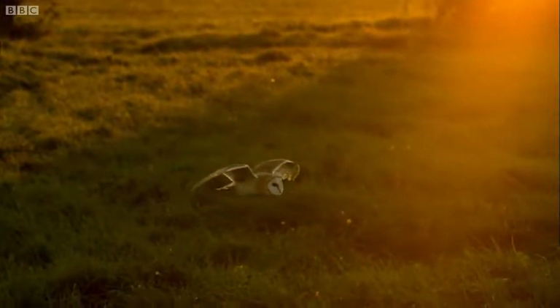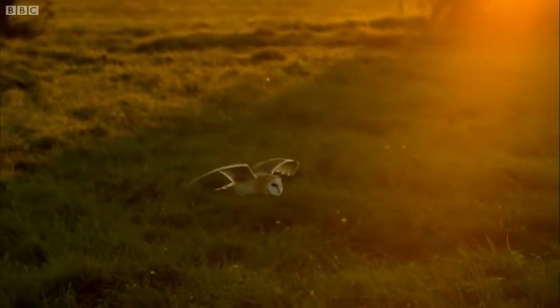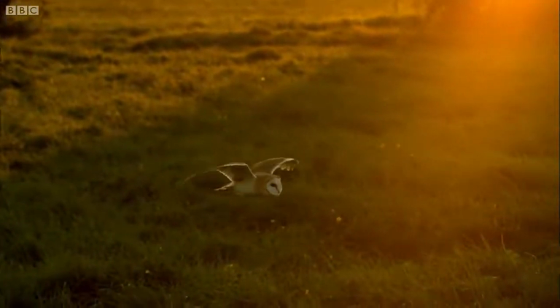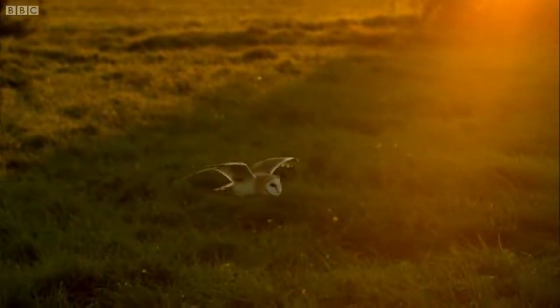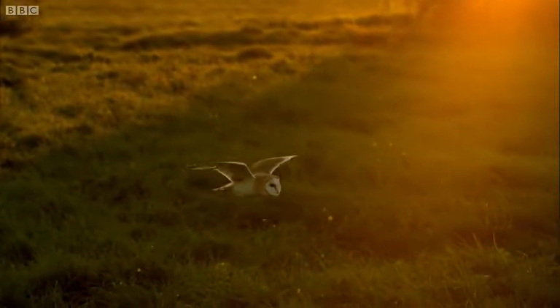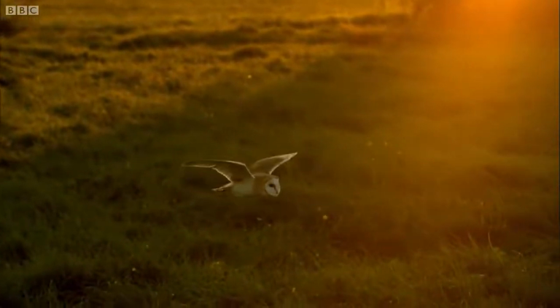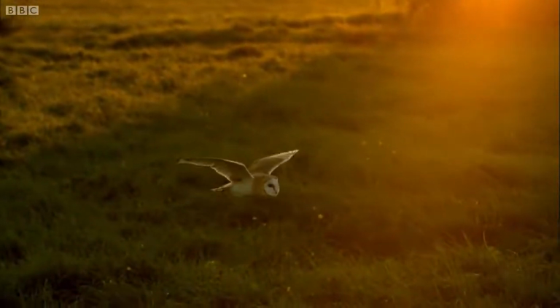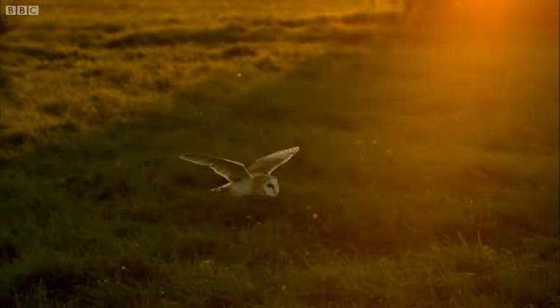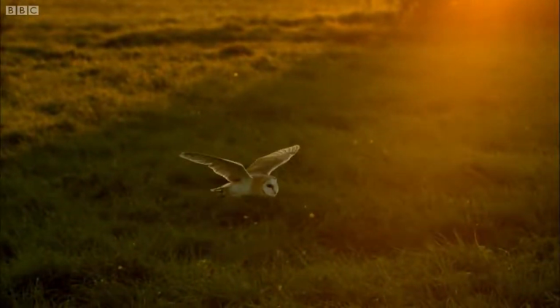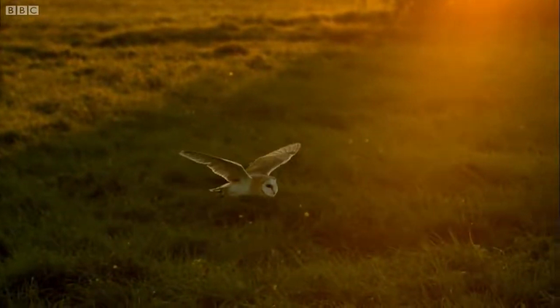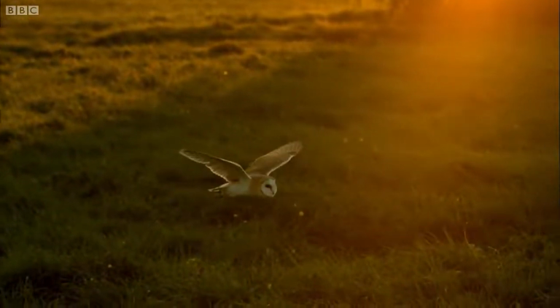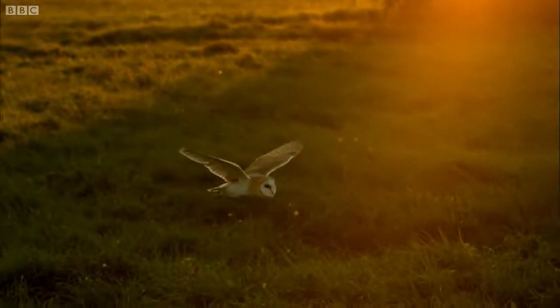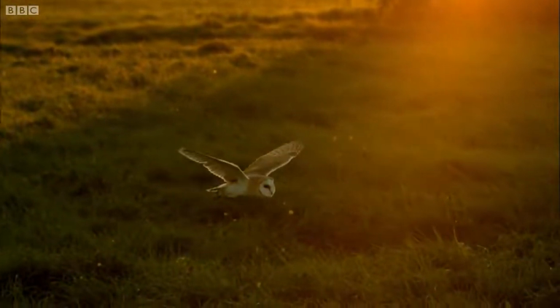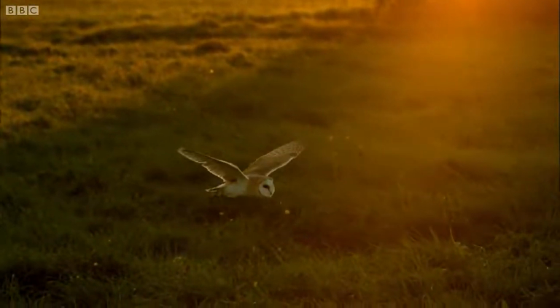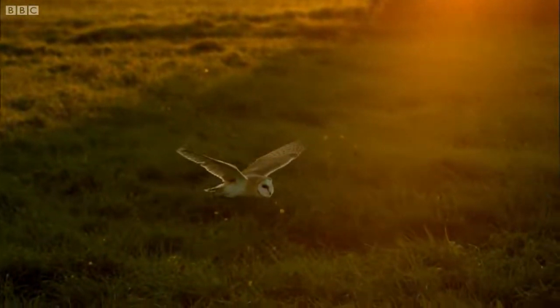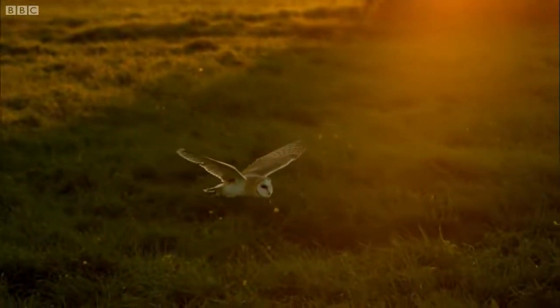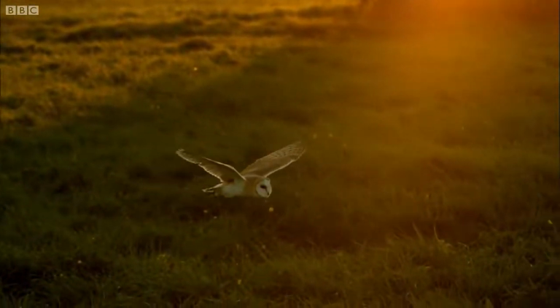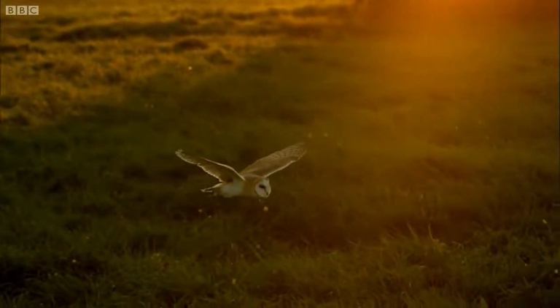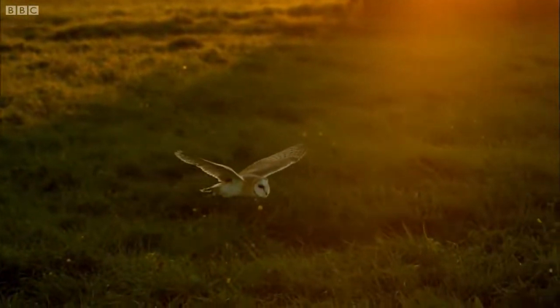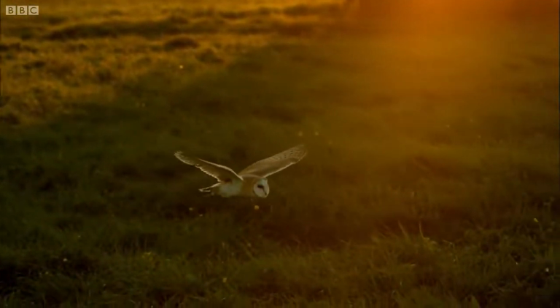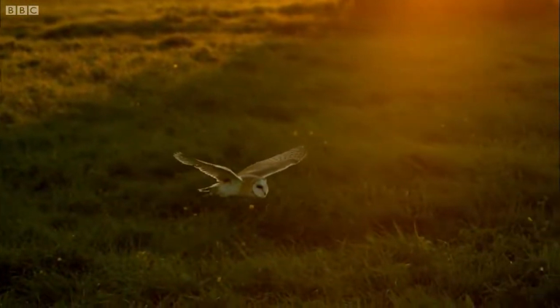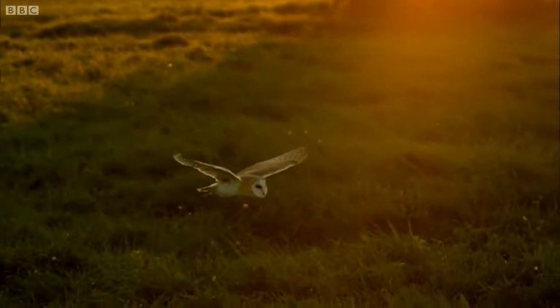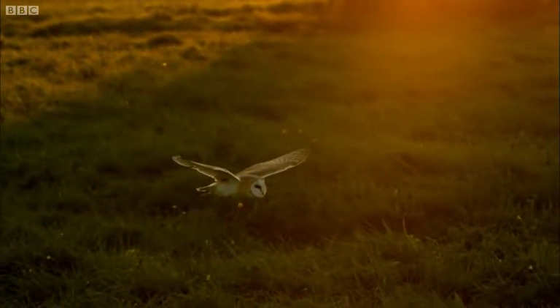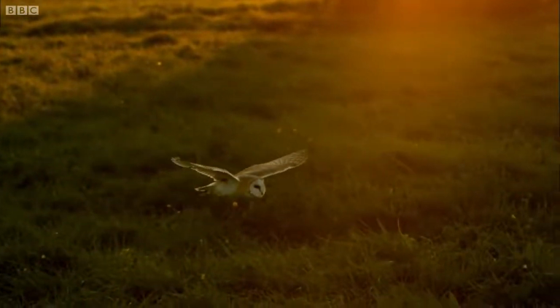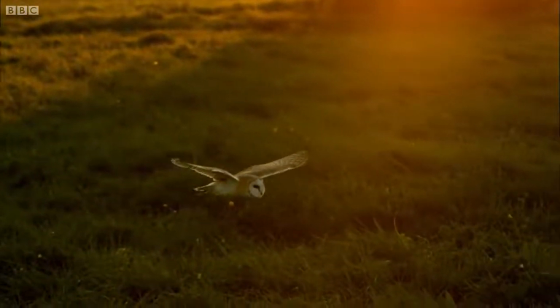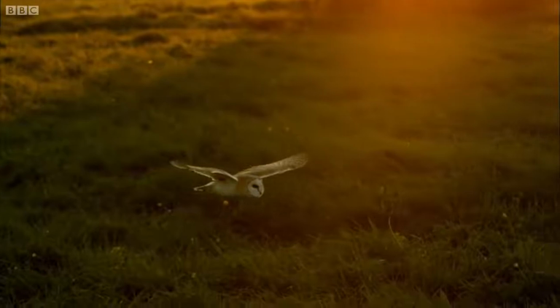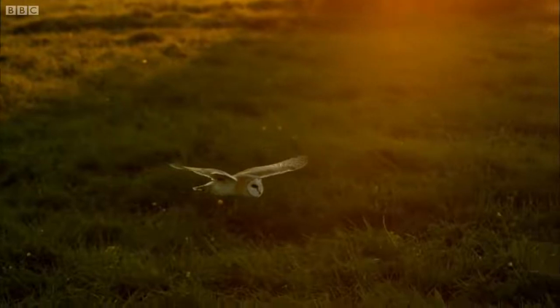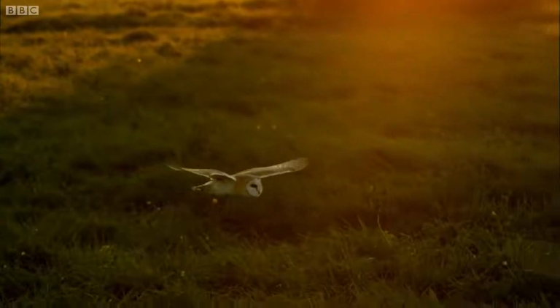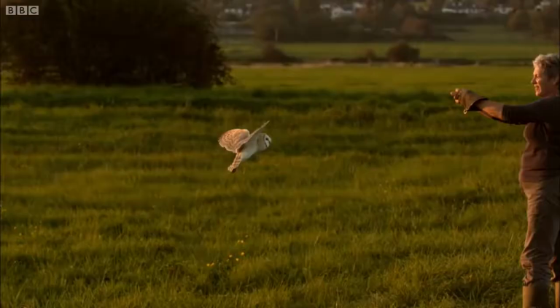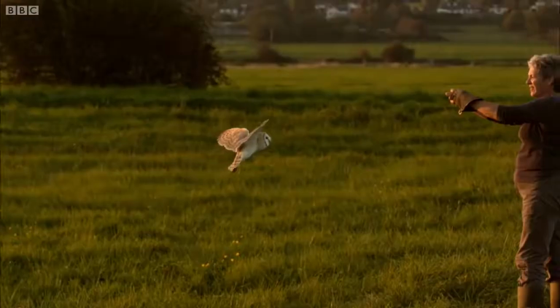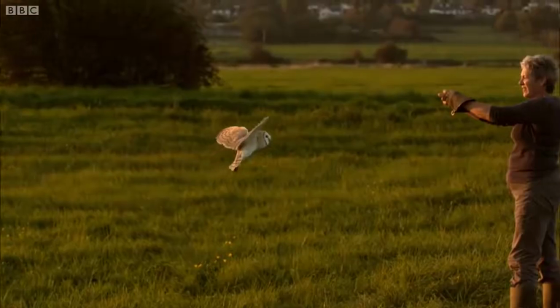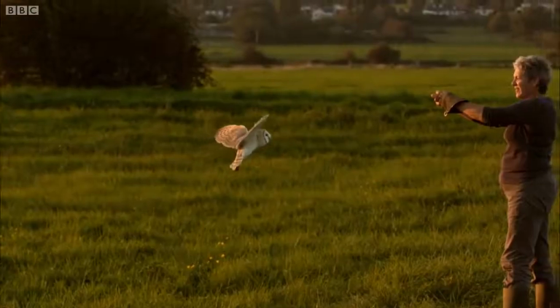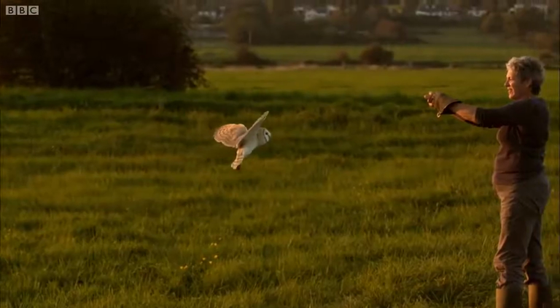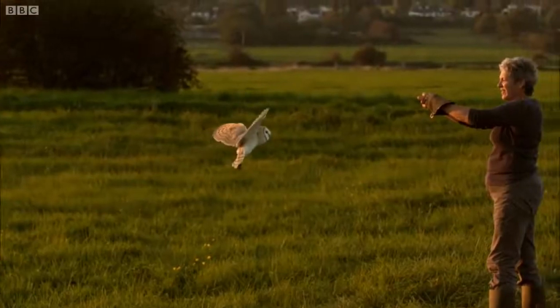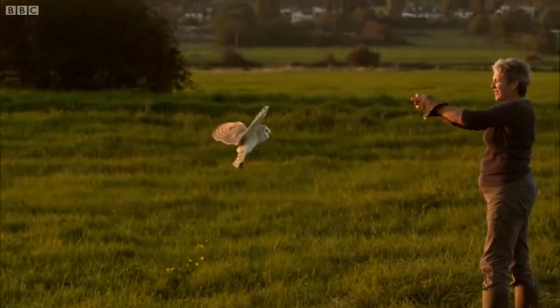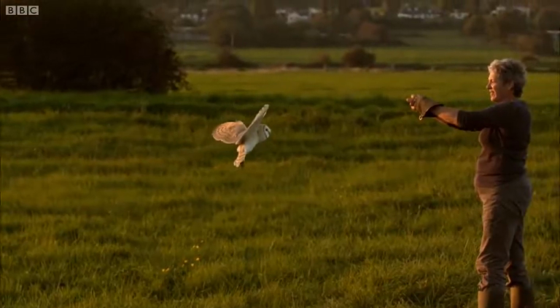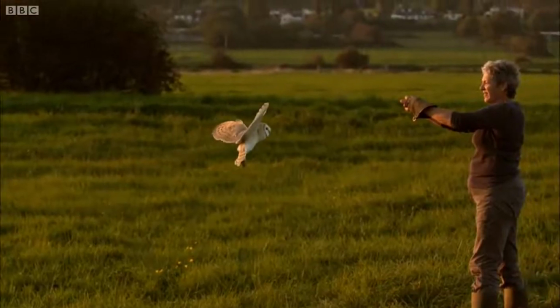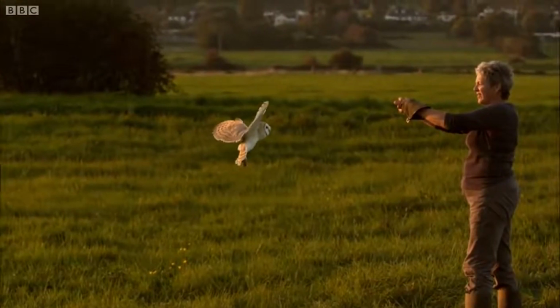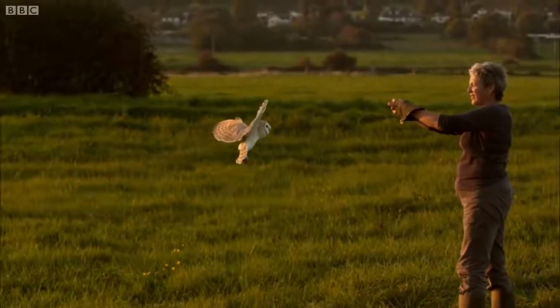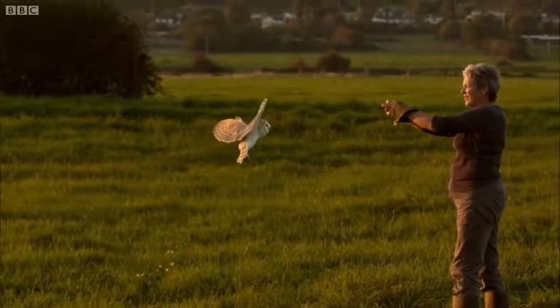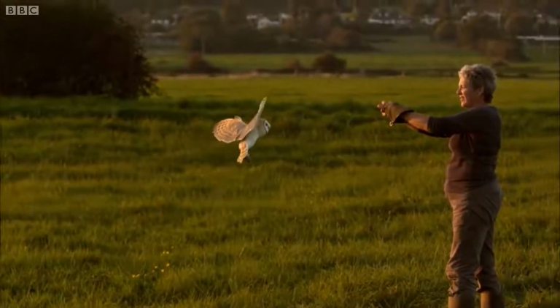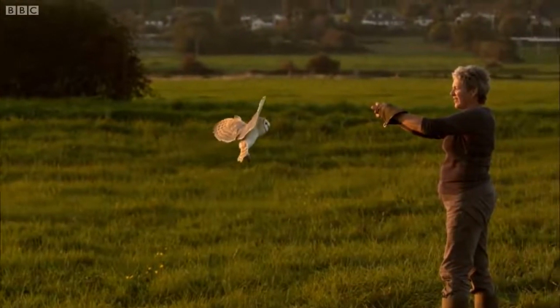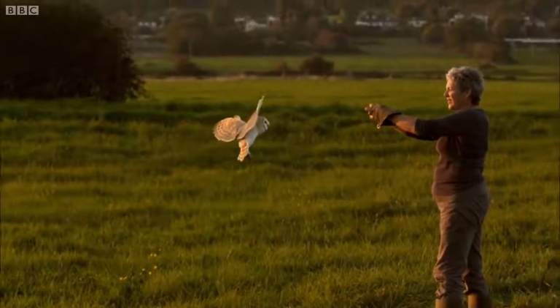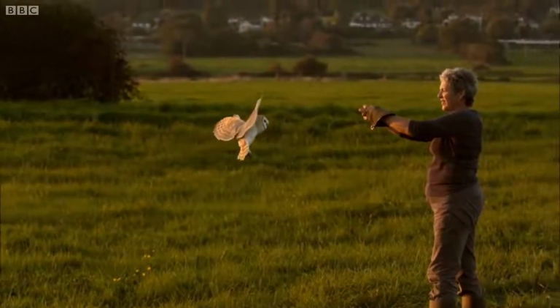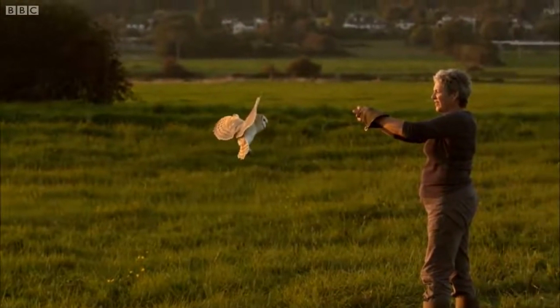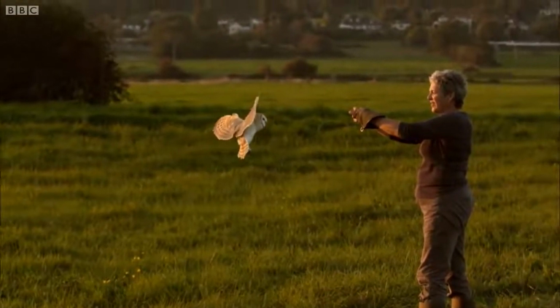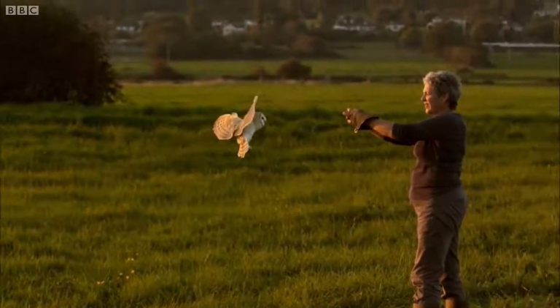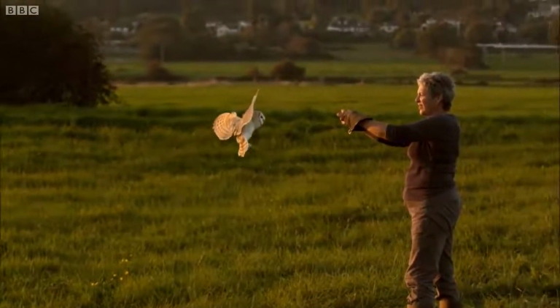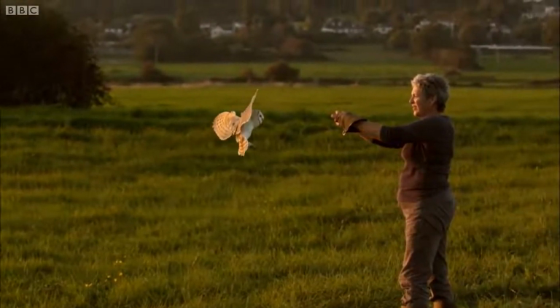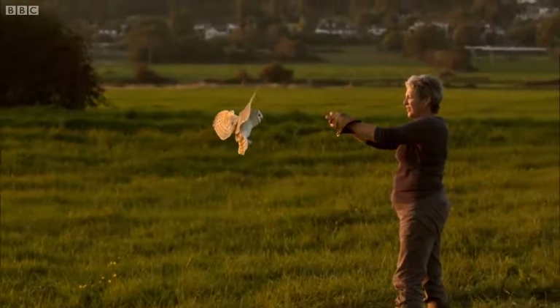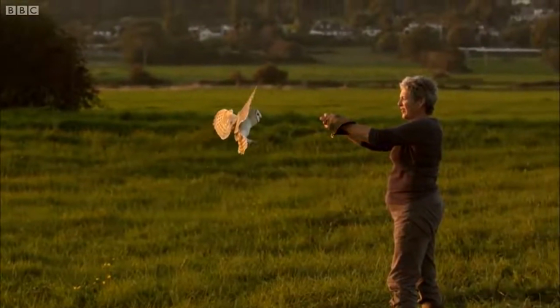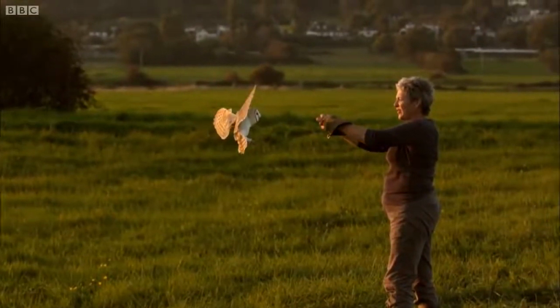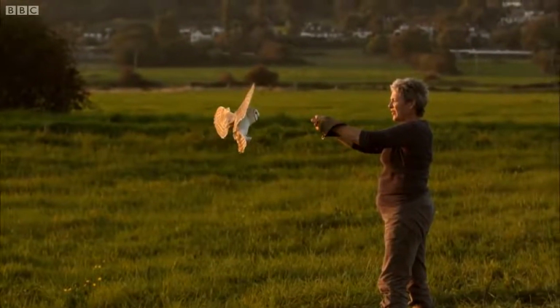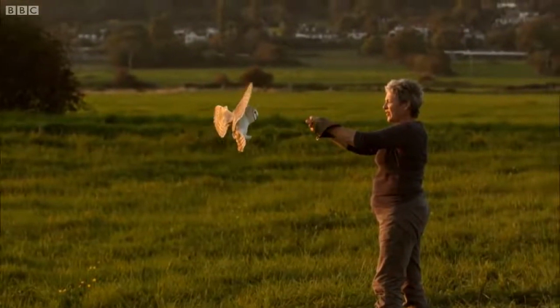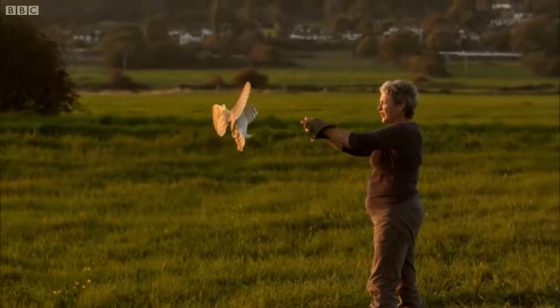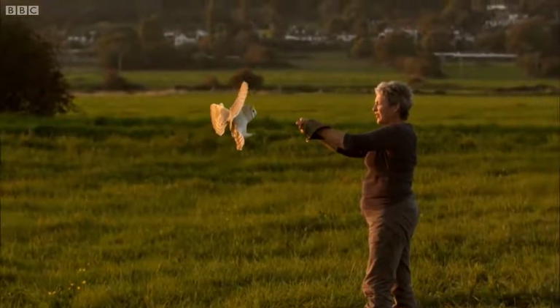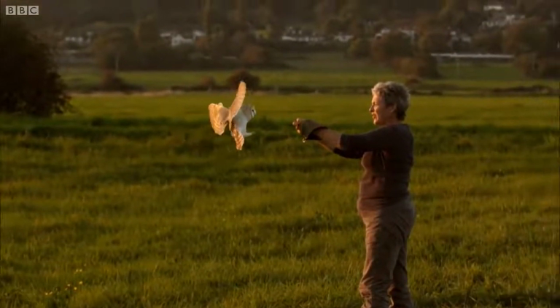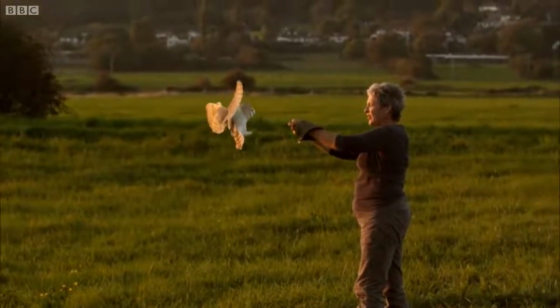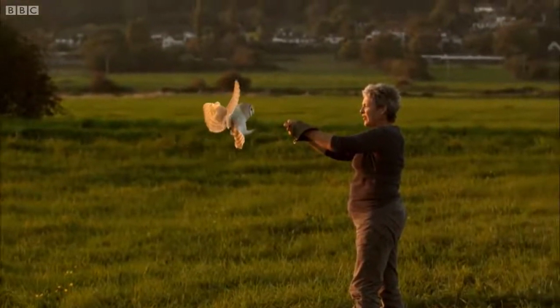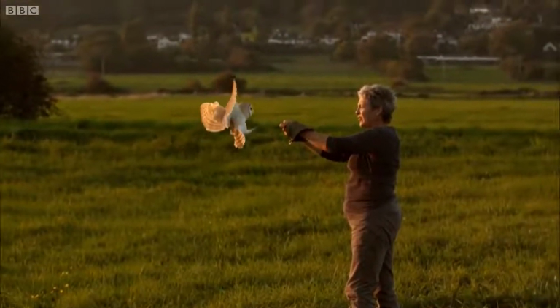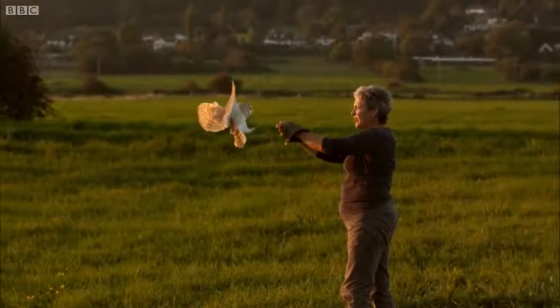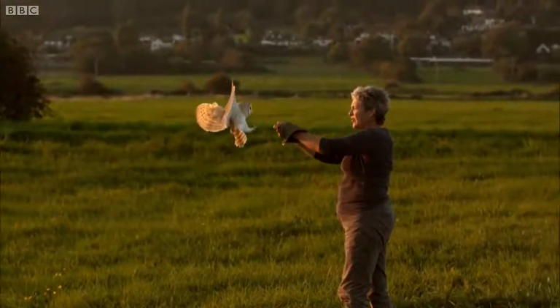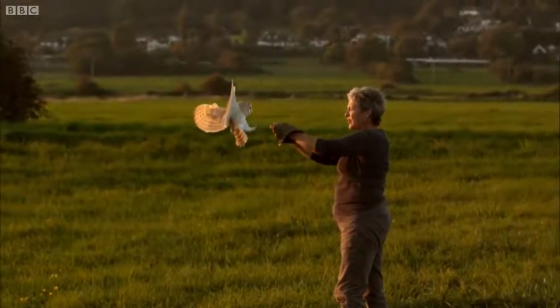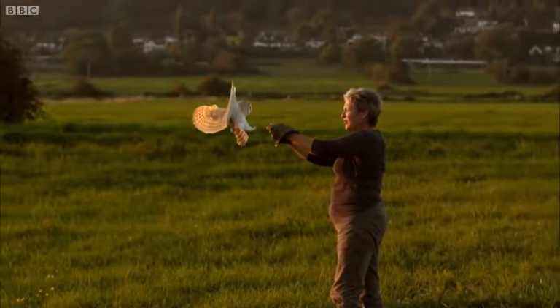These are the basic principles of all flight. But what's so unique about the way owls fly?